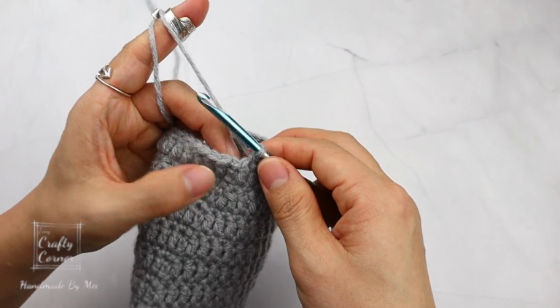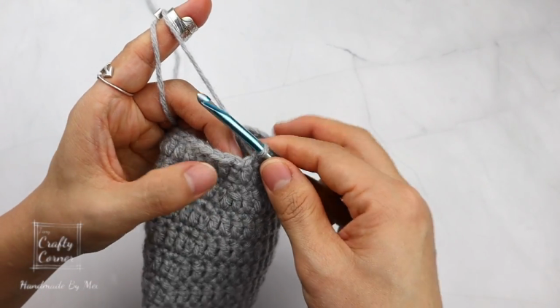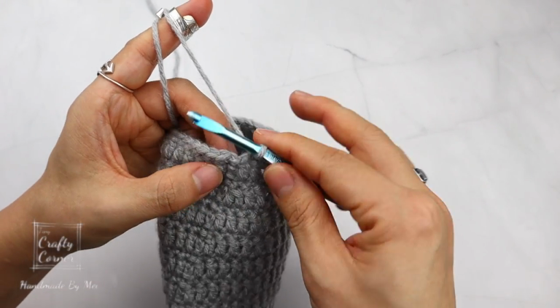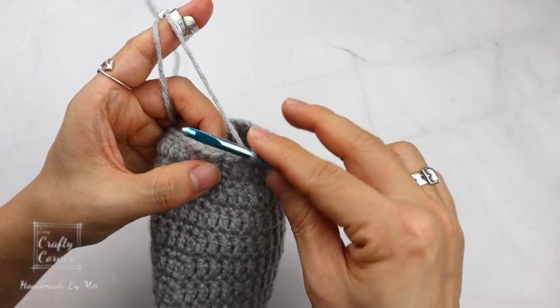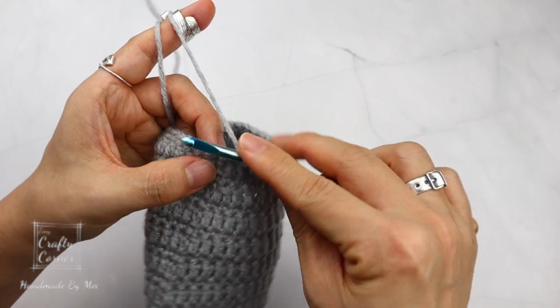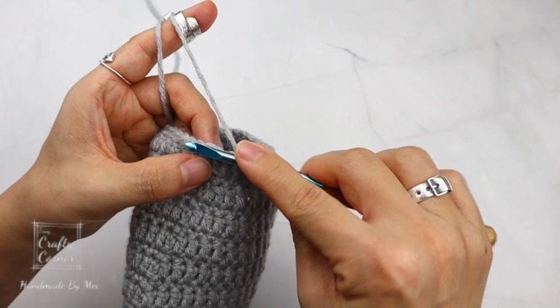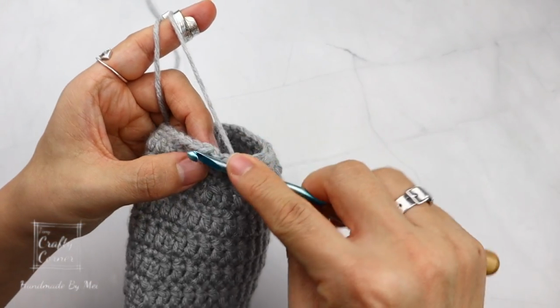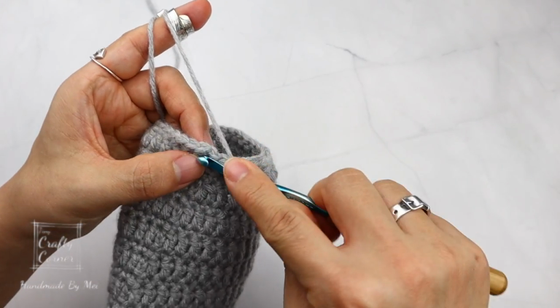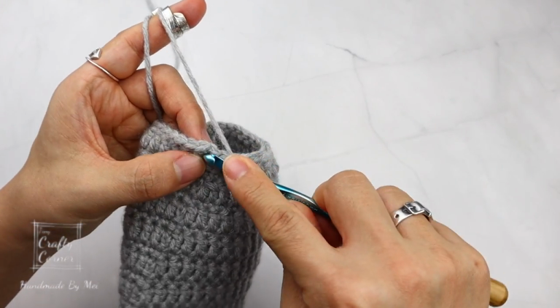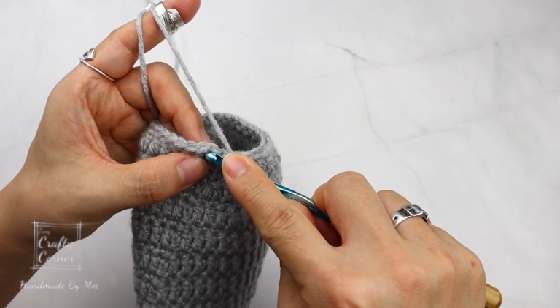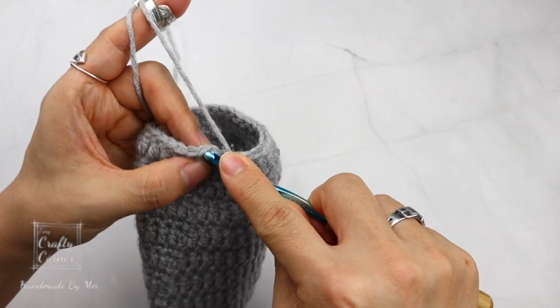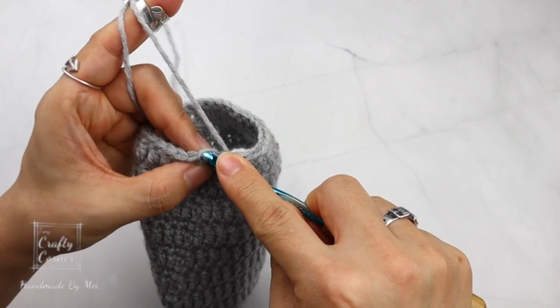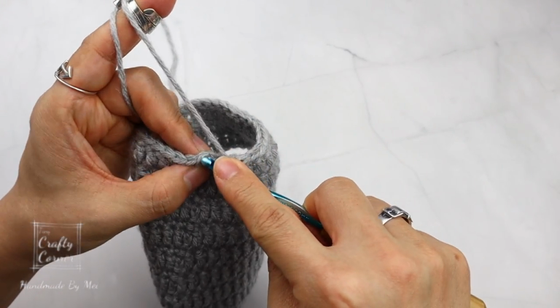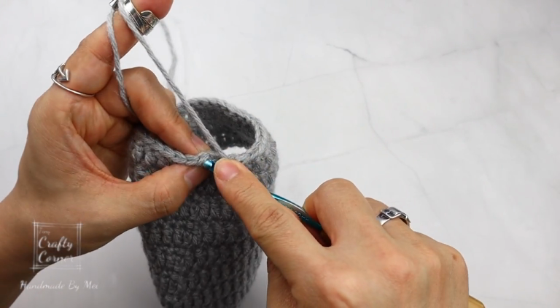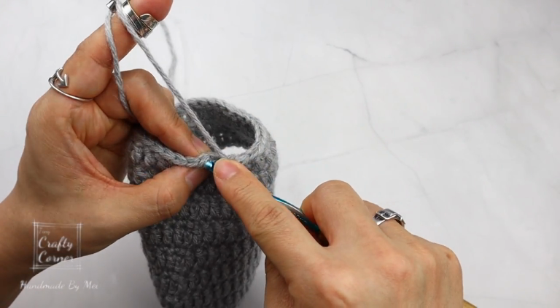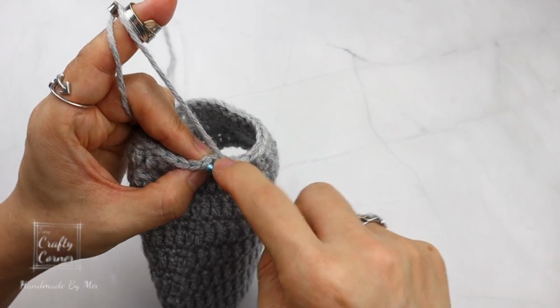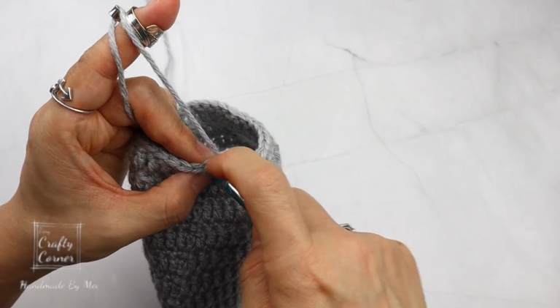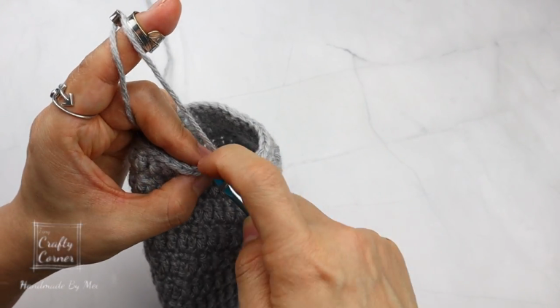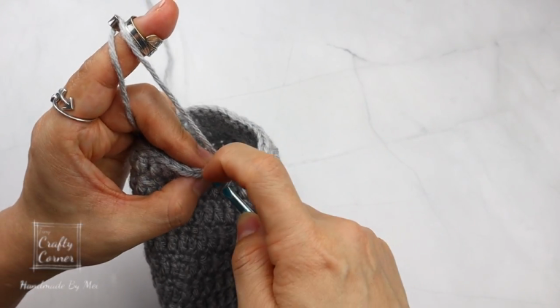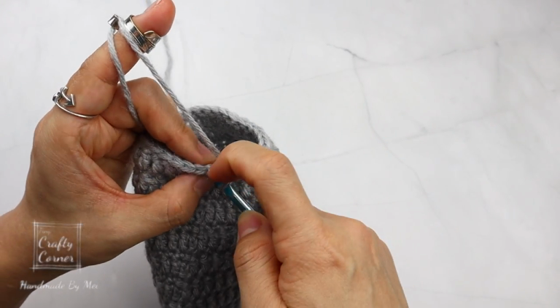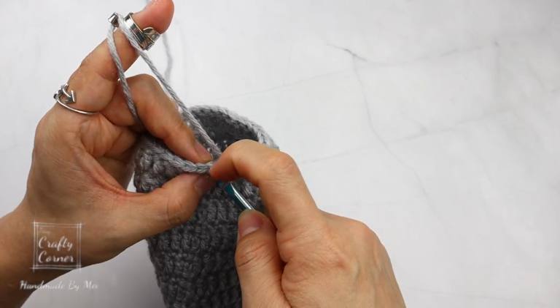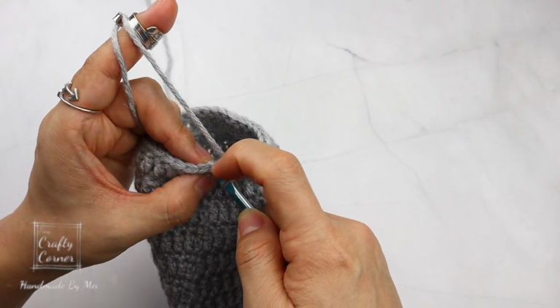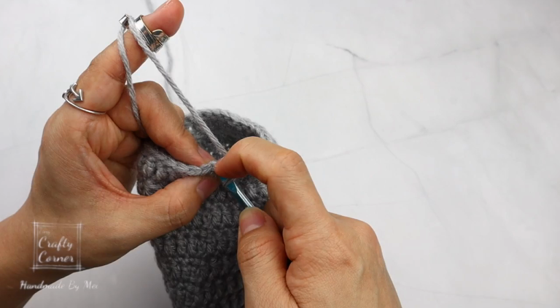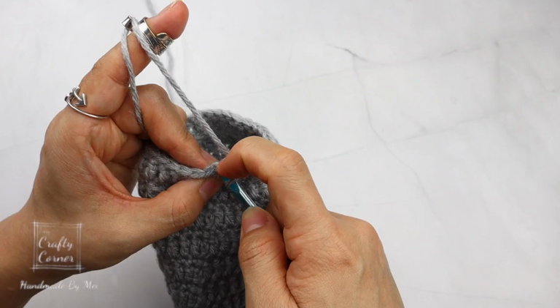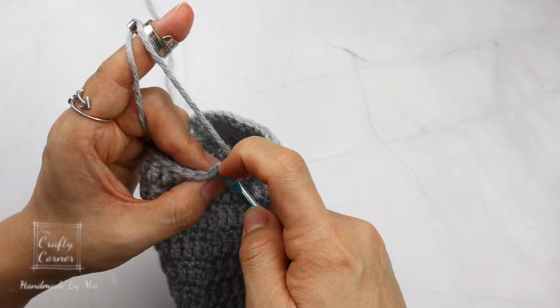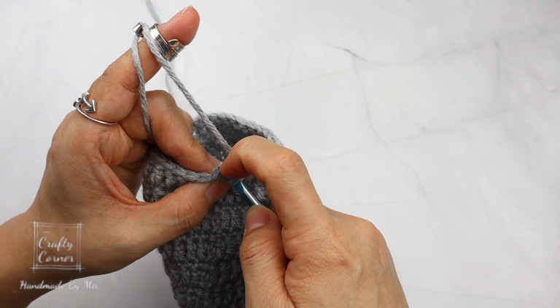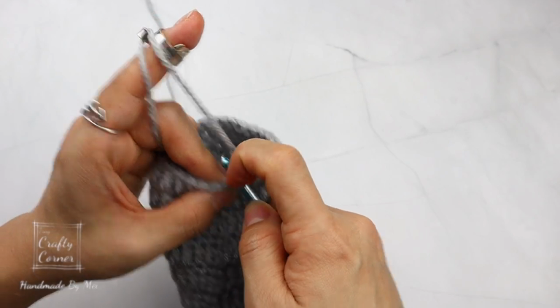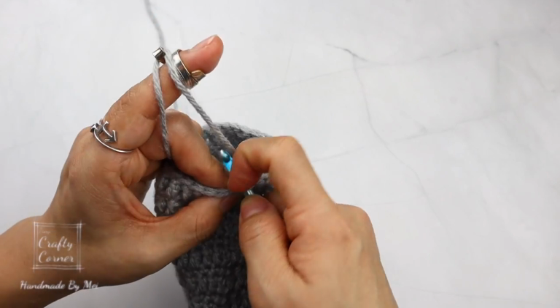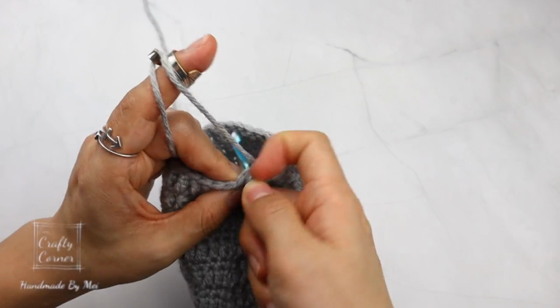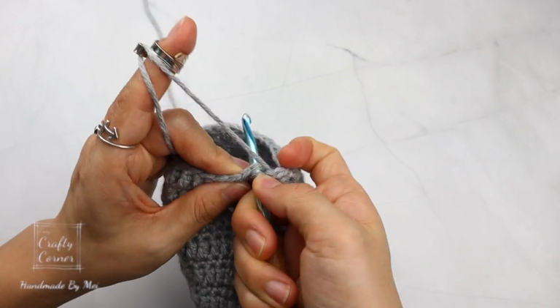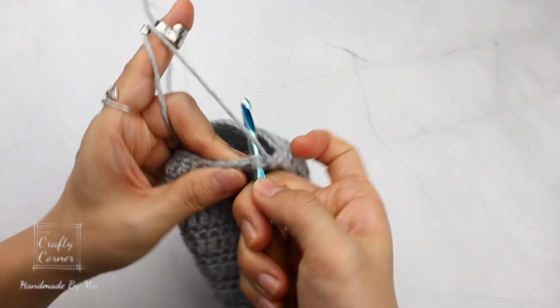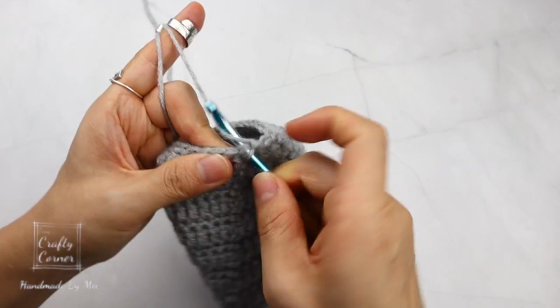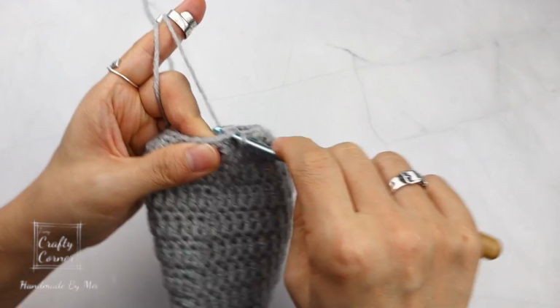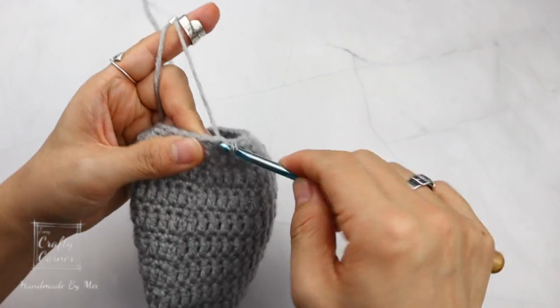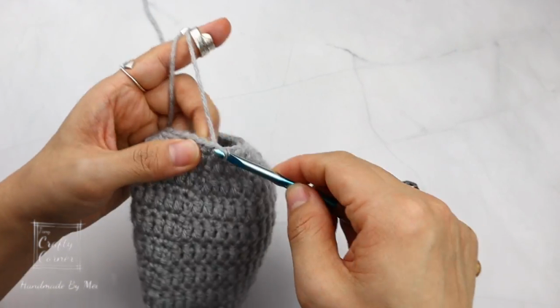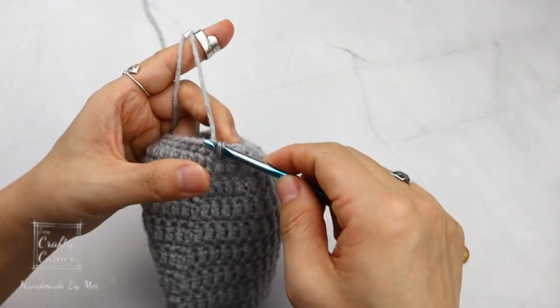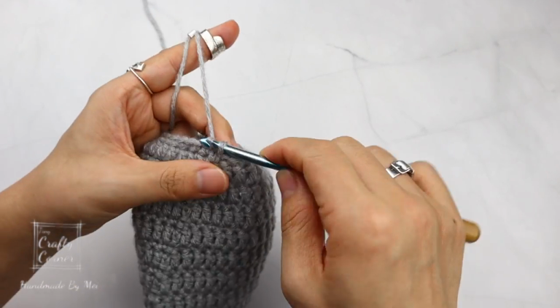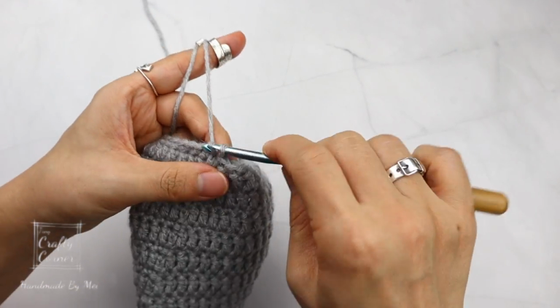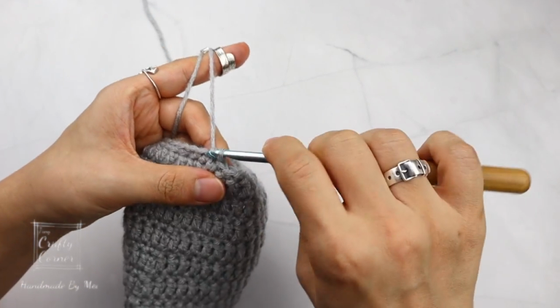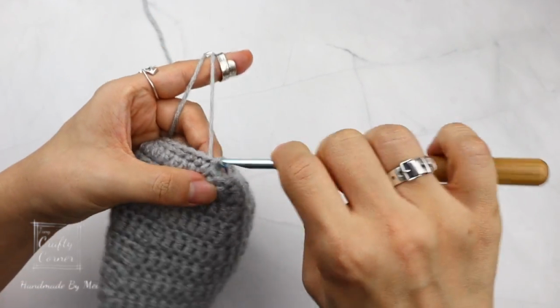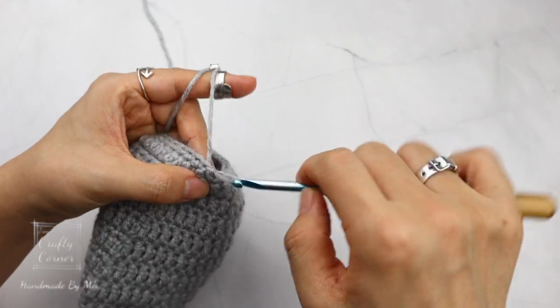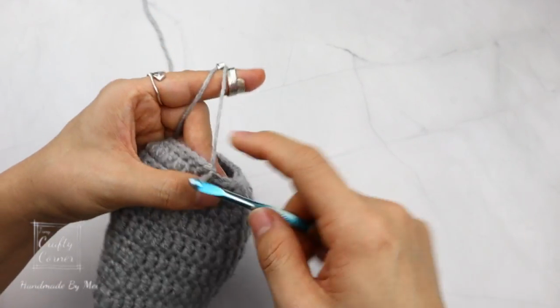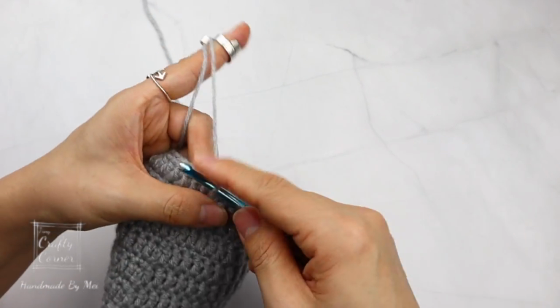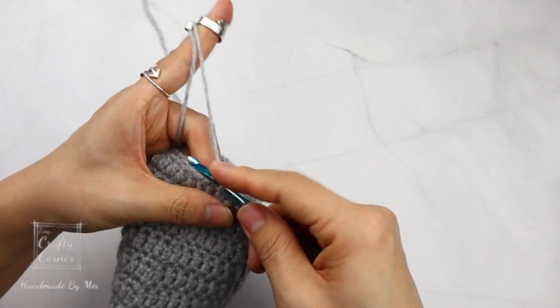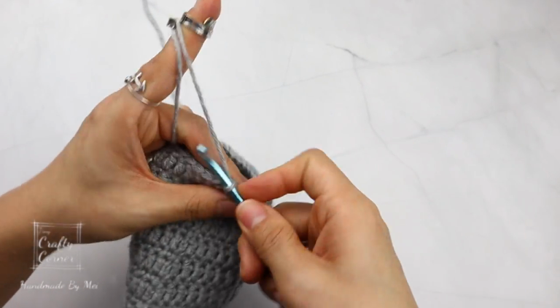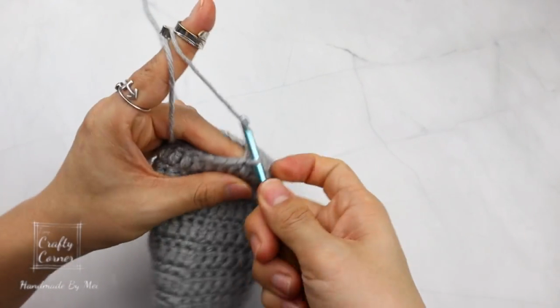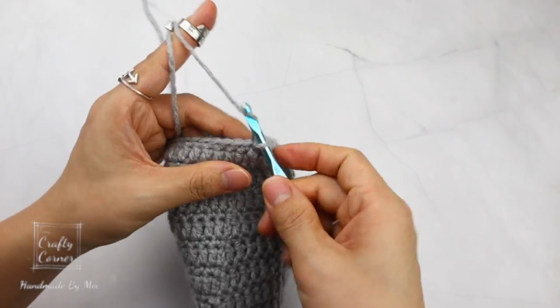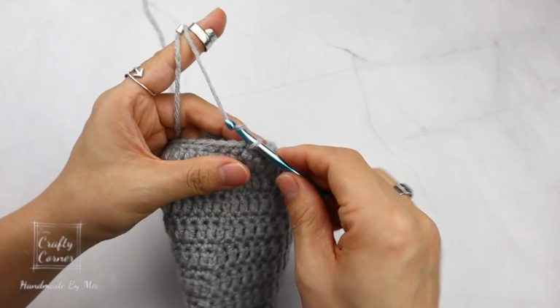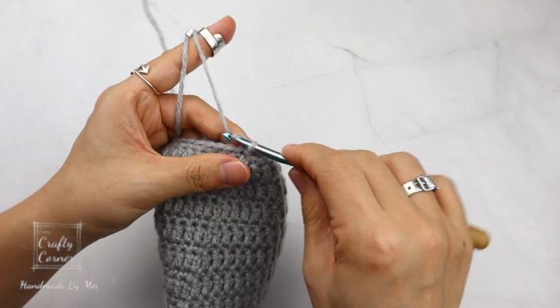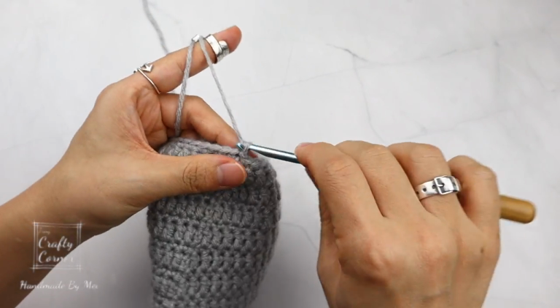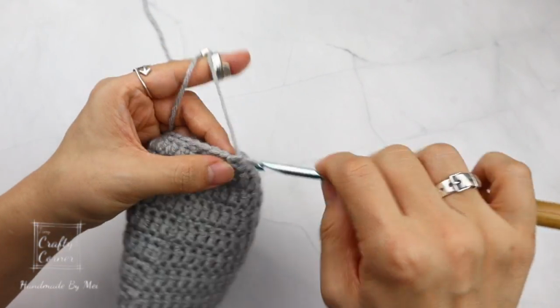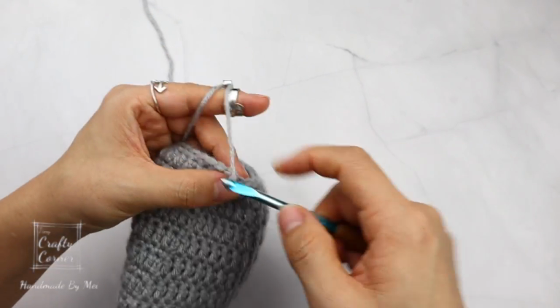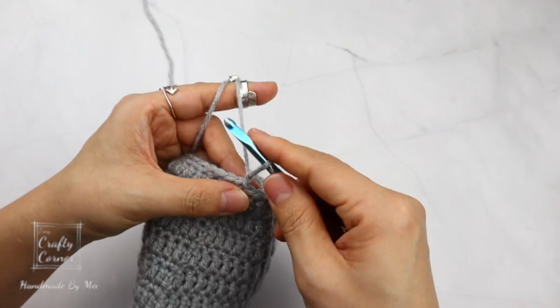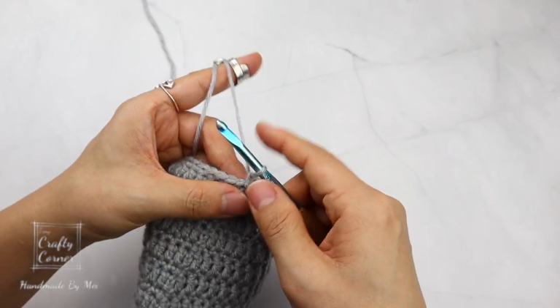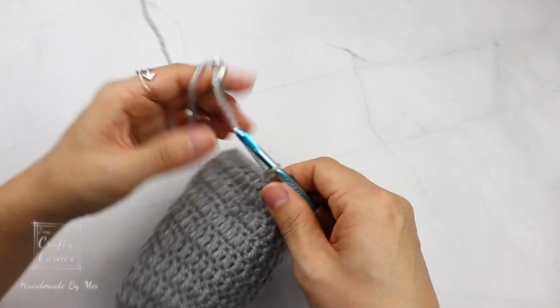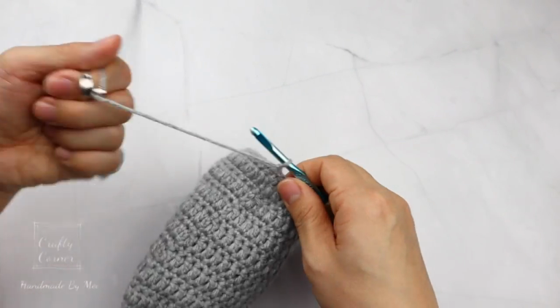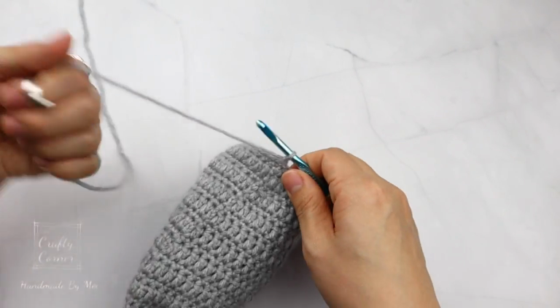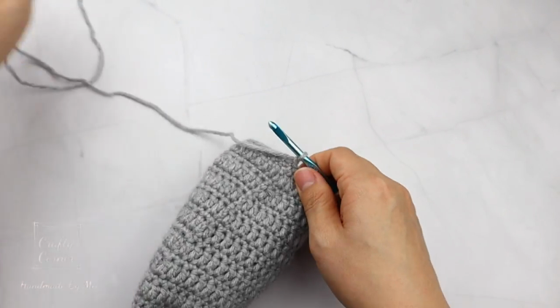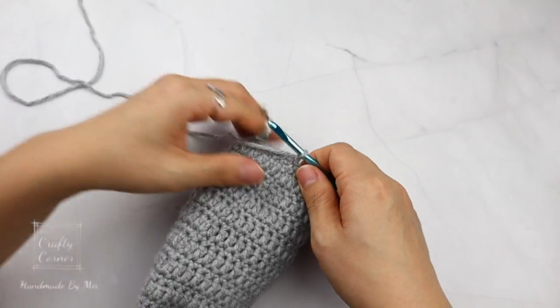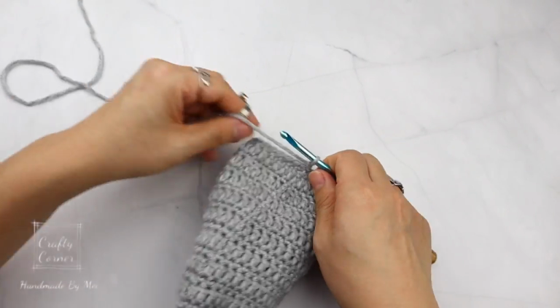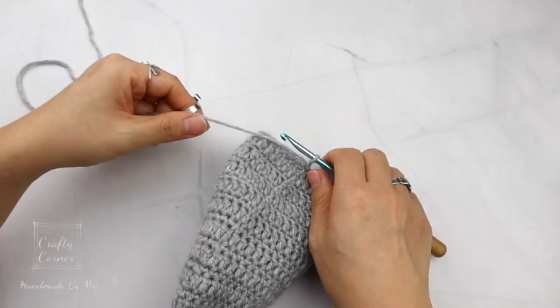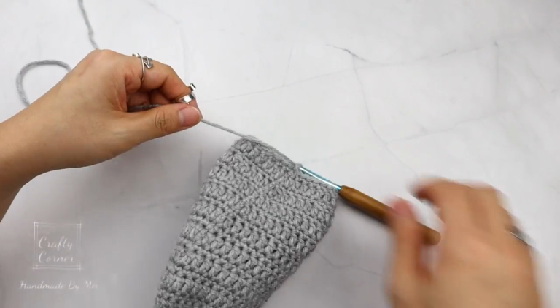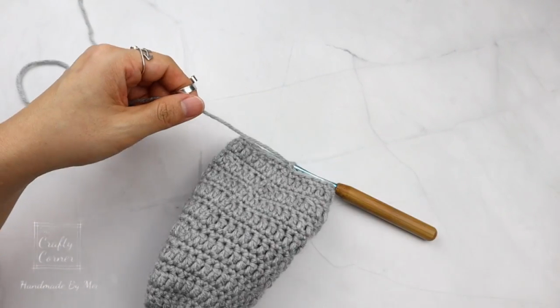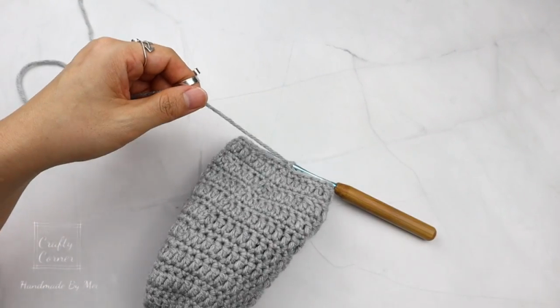Join the round by slip stitch into the first stitch, 1 chain, and cut yarn.